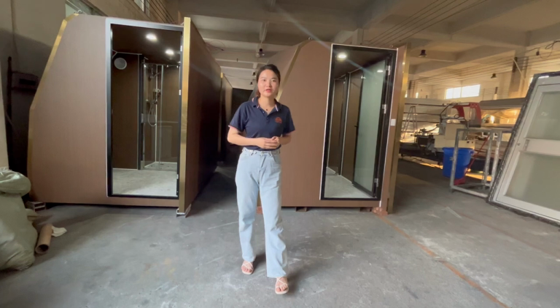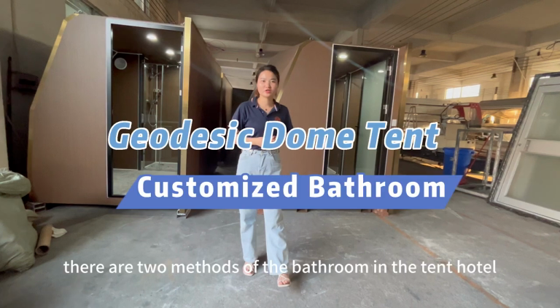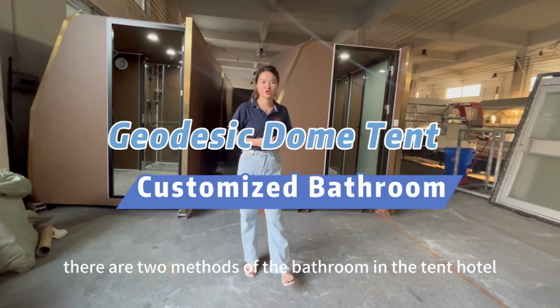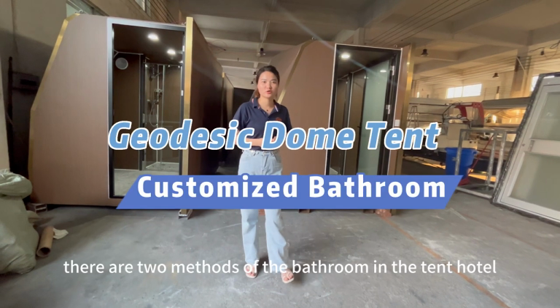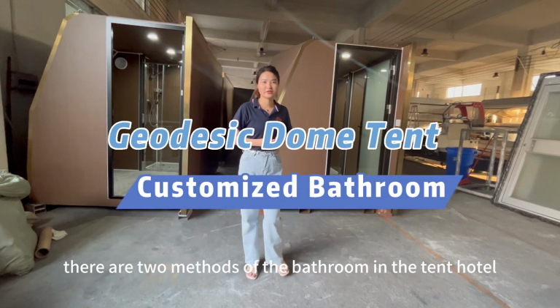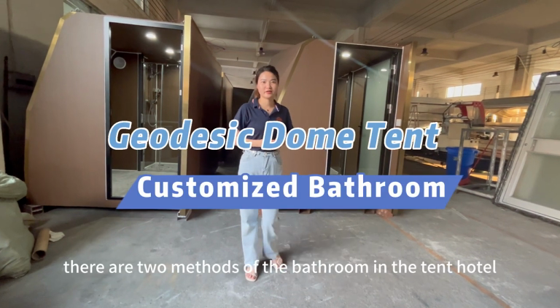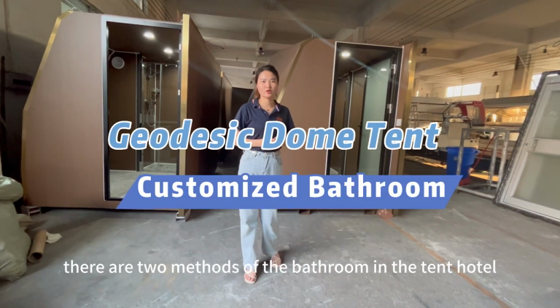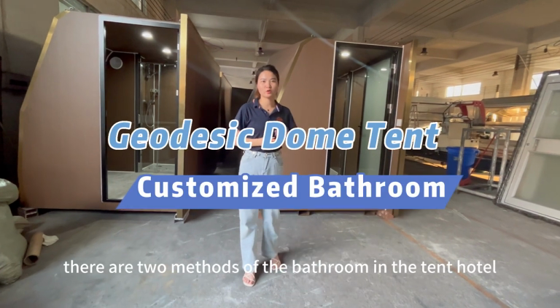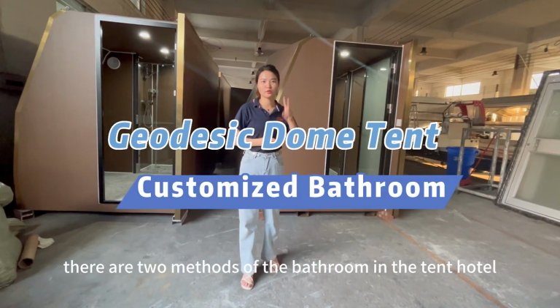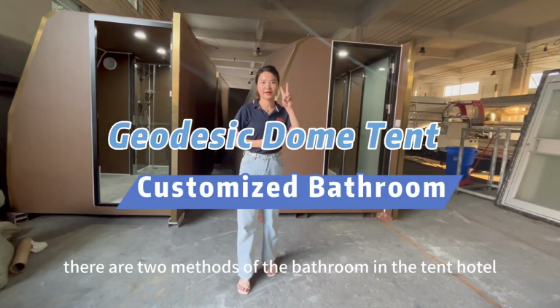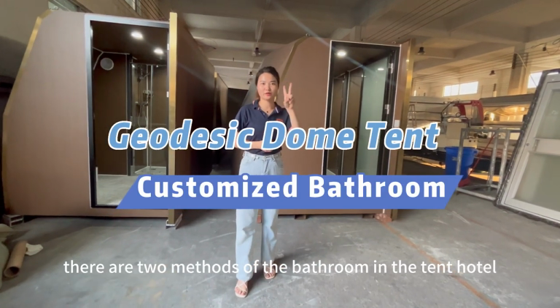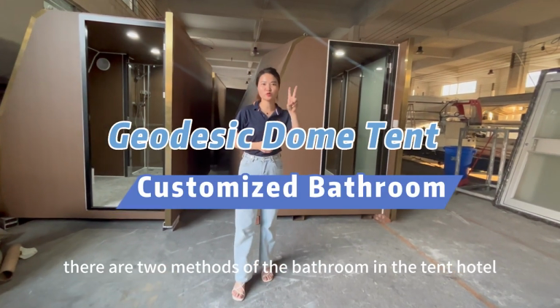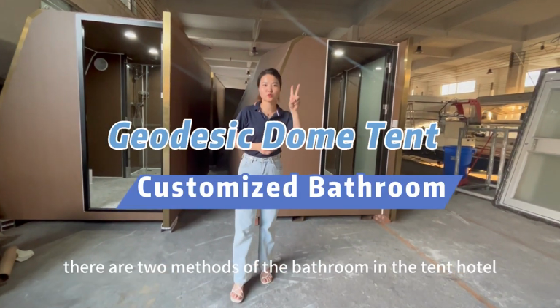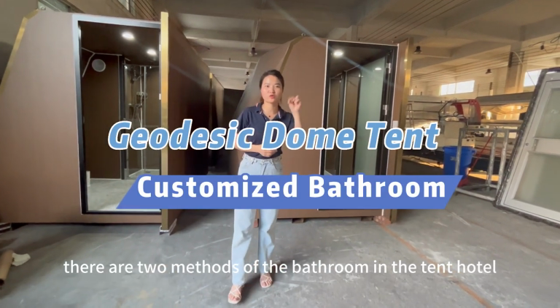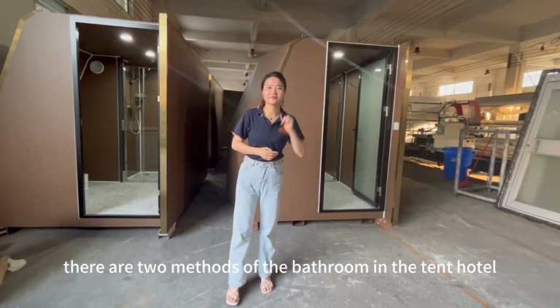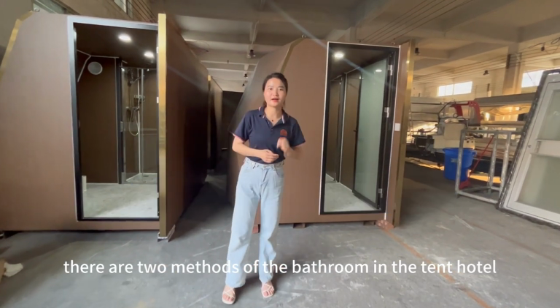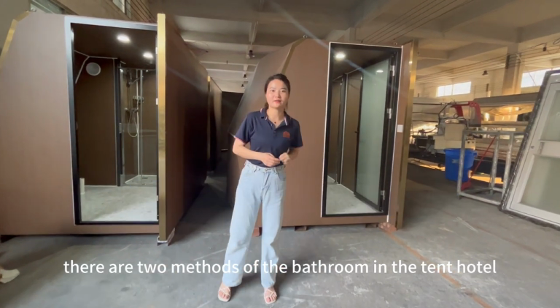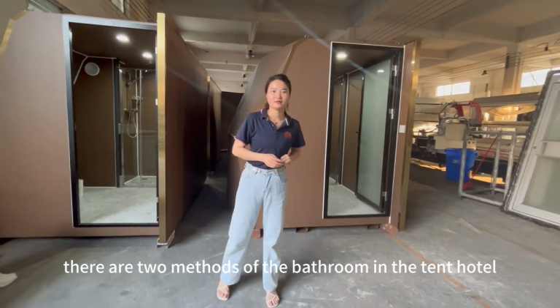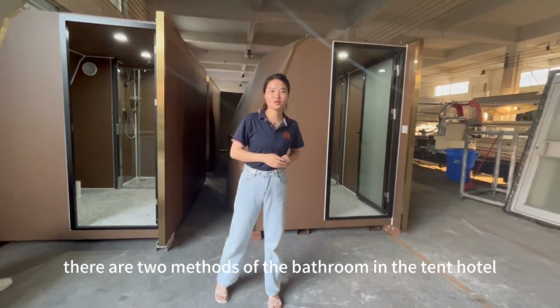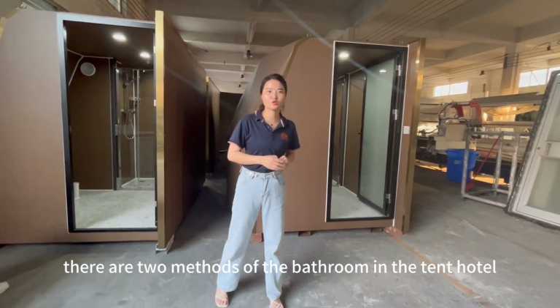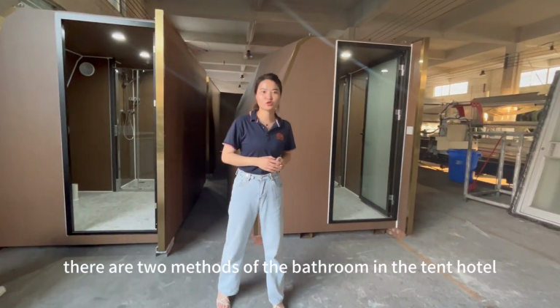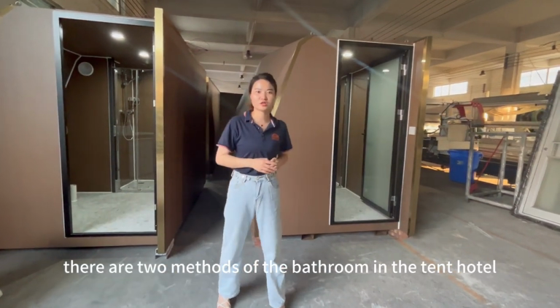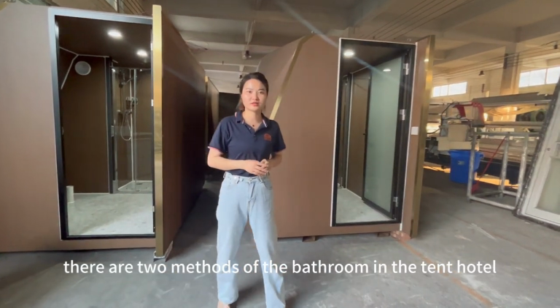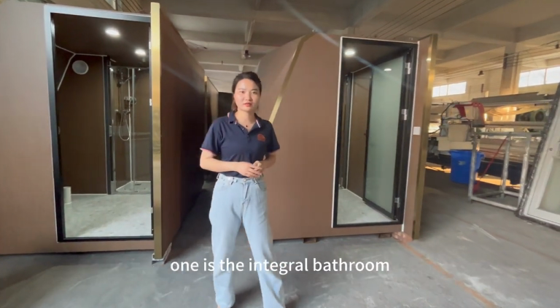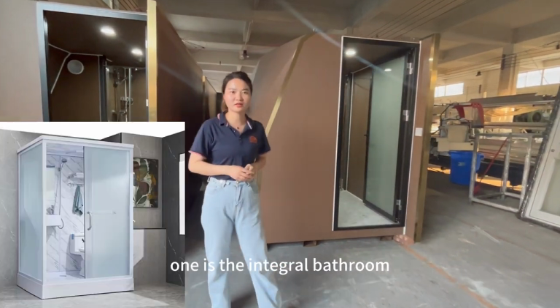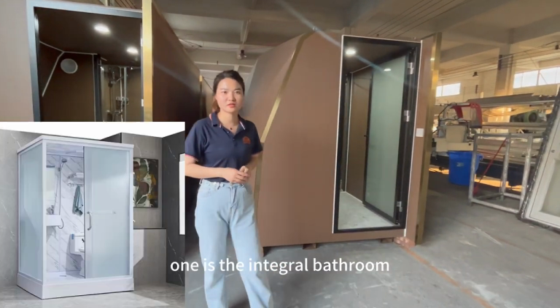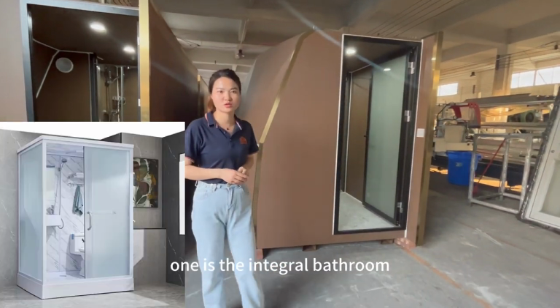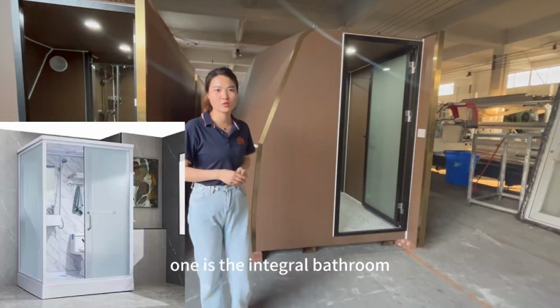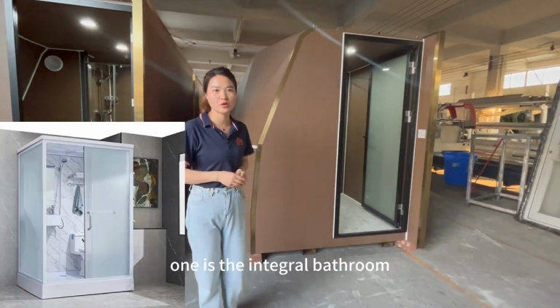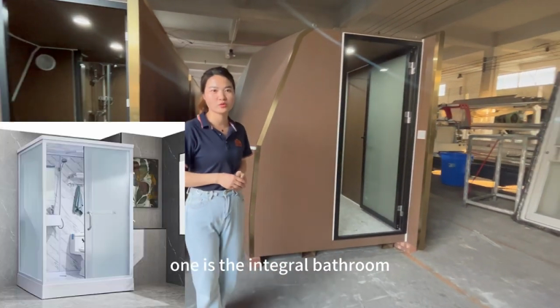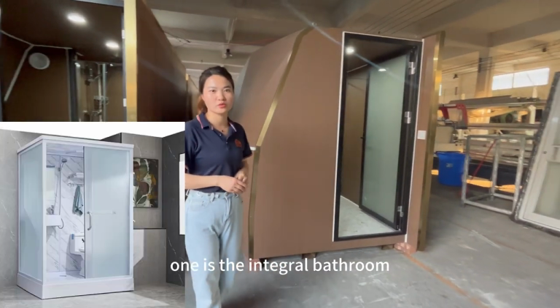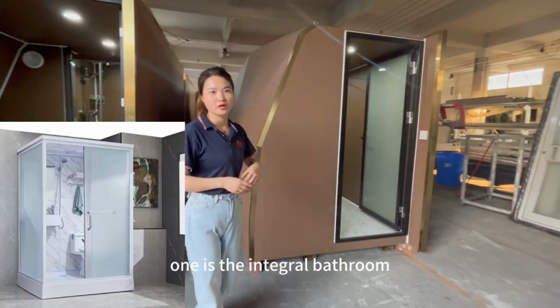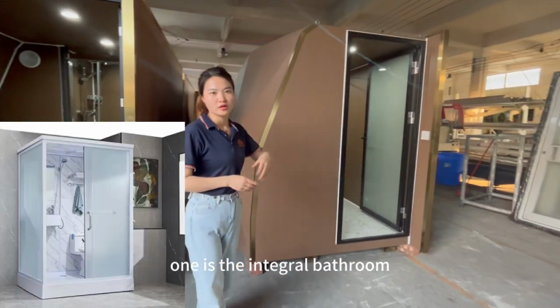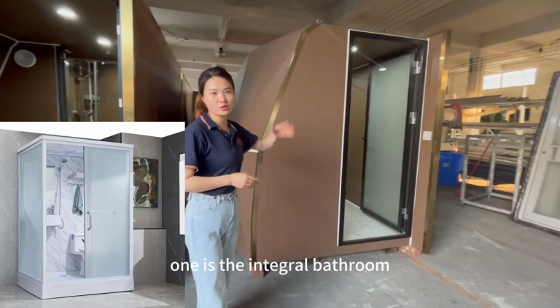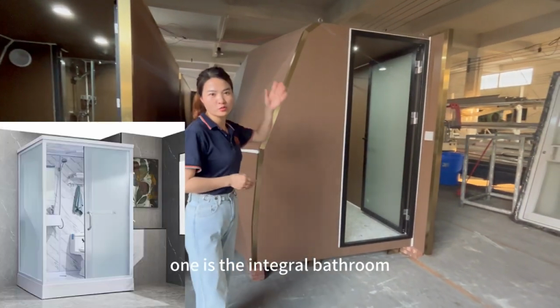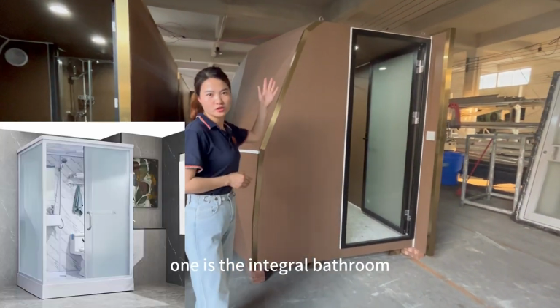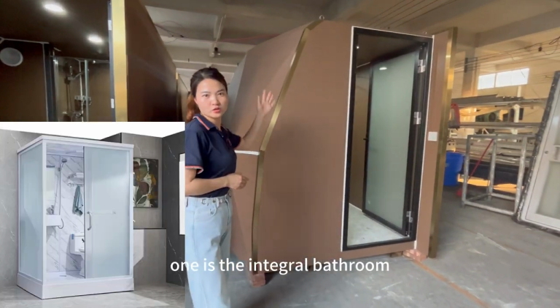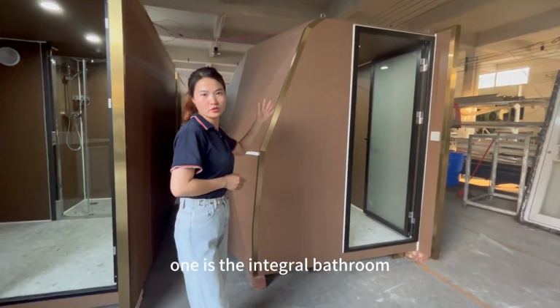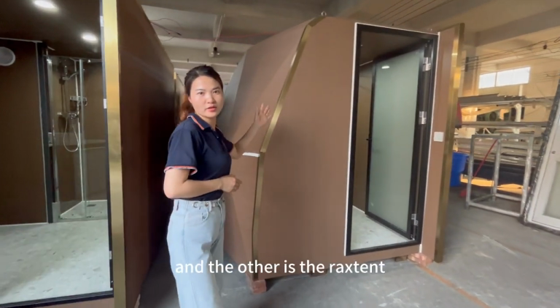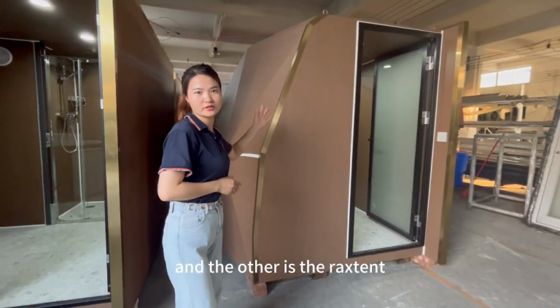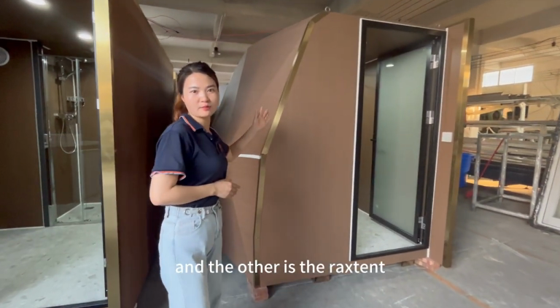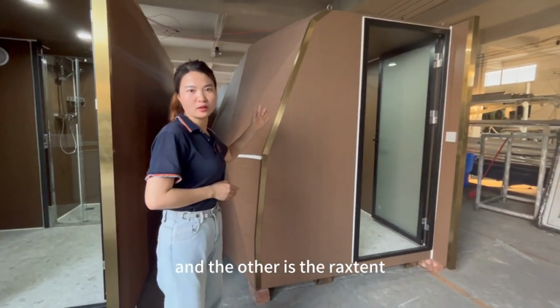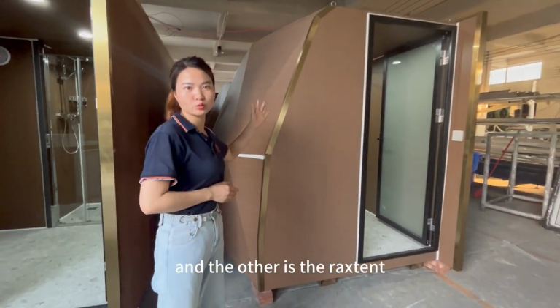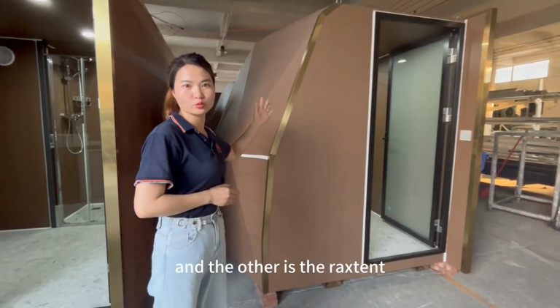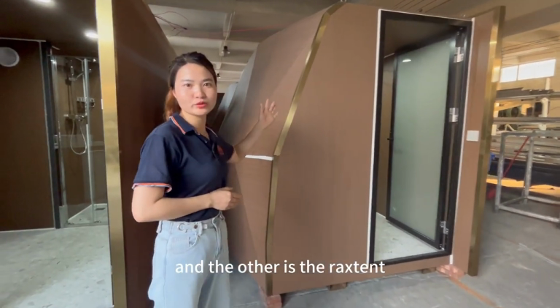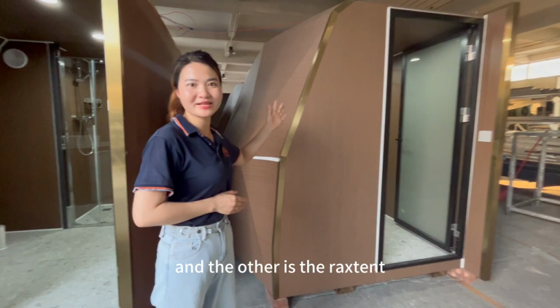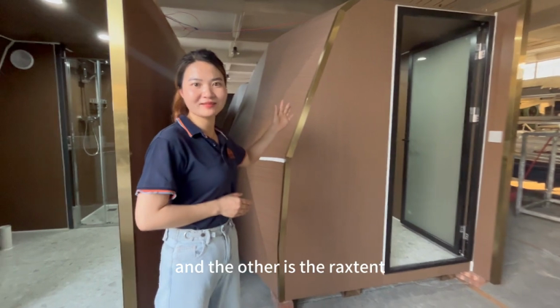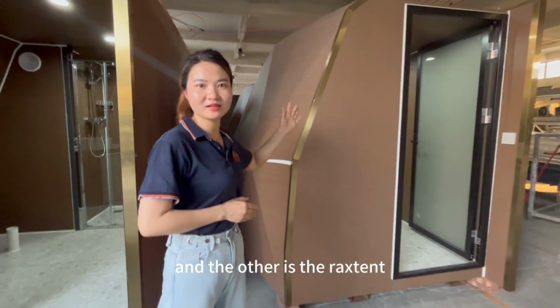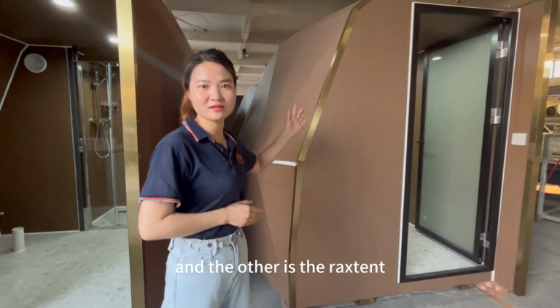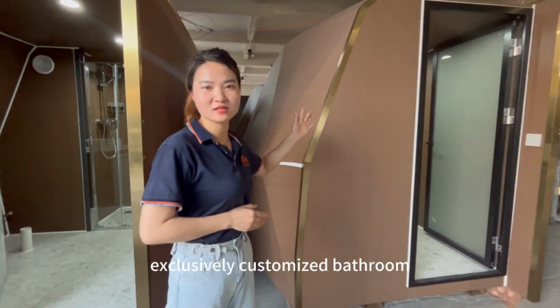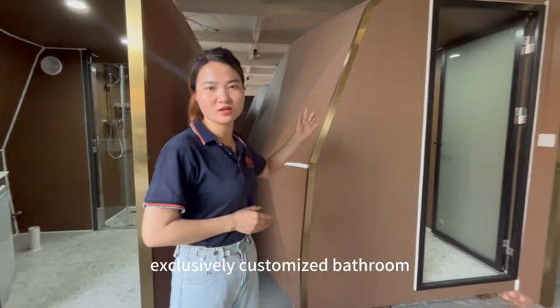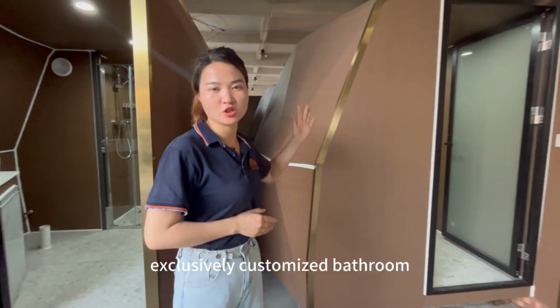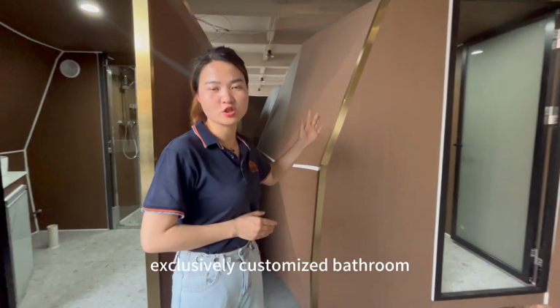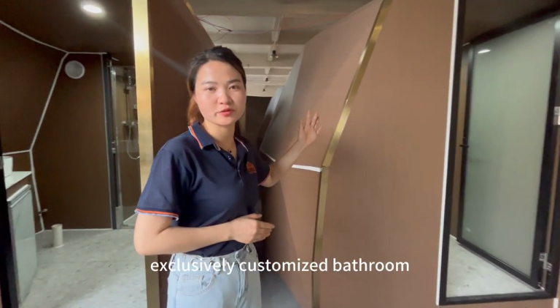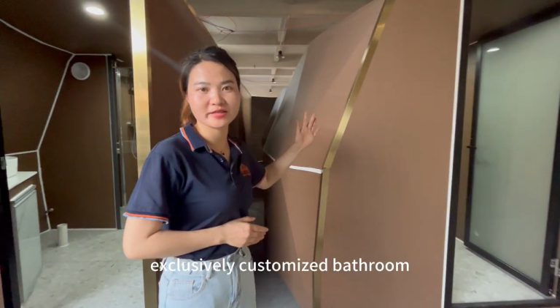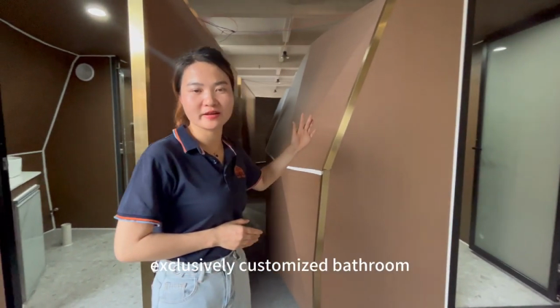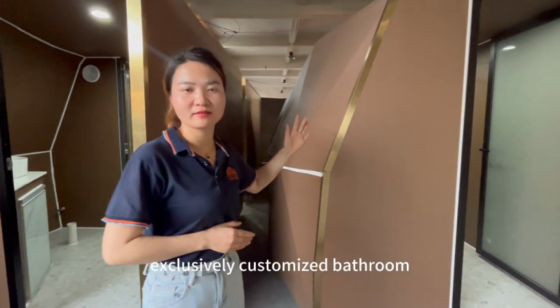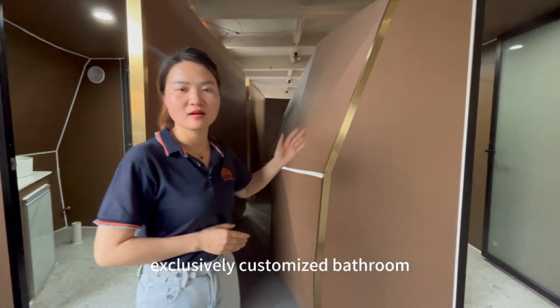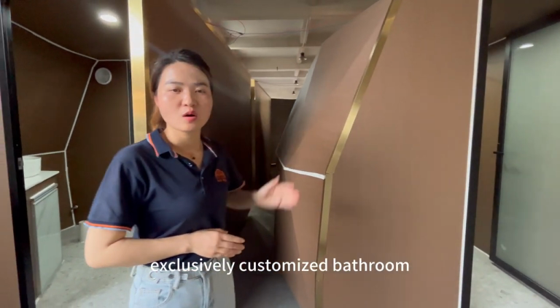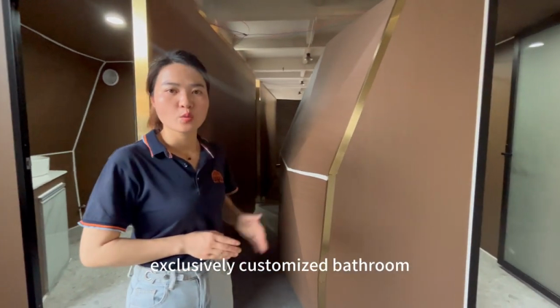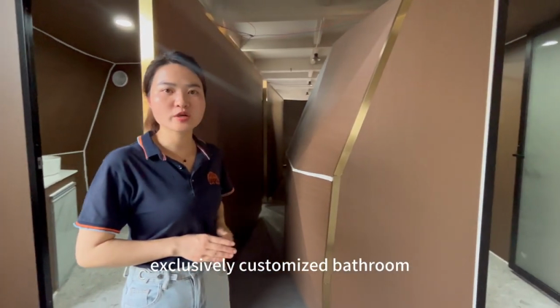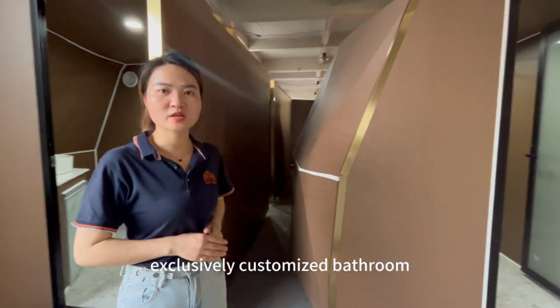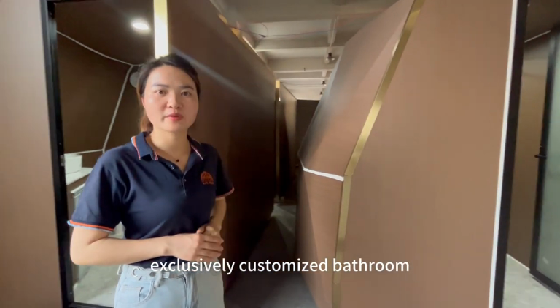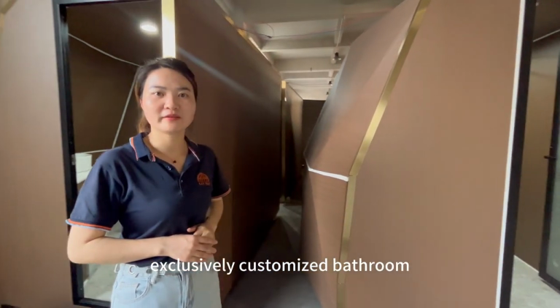There are two methods of the bathroom in the tent hotel: one is the integral bathroom, and the other is the Rackstent exclusively customized bathroom.